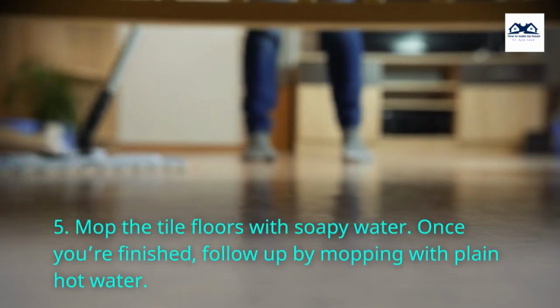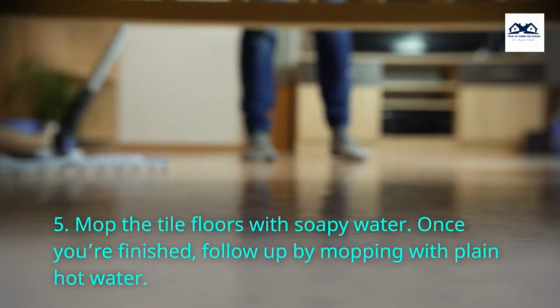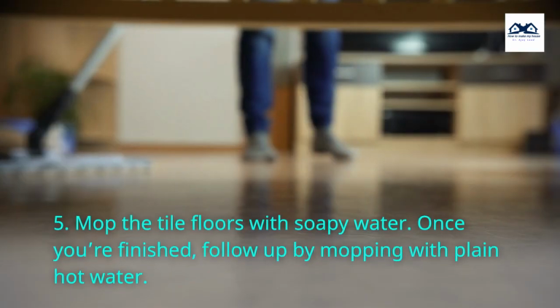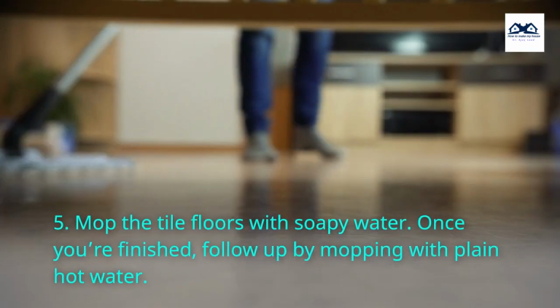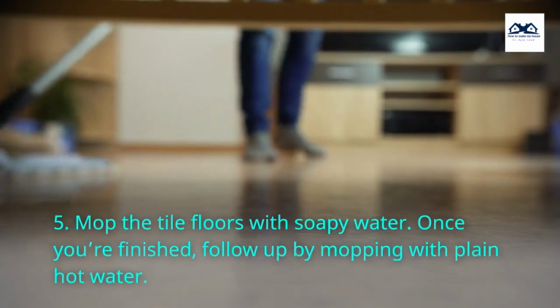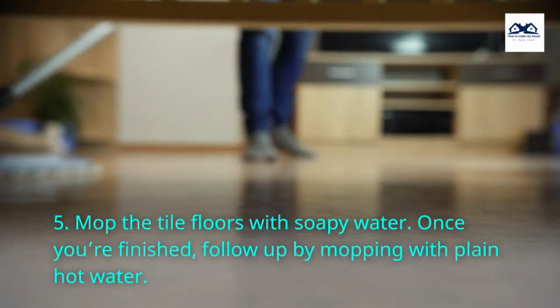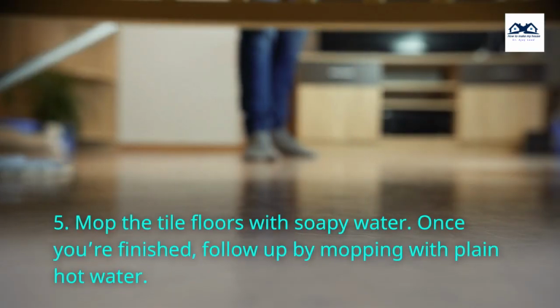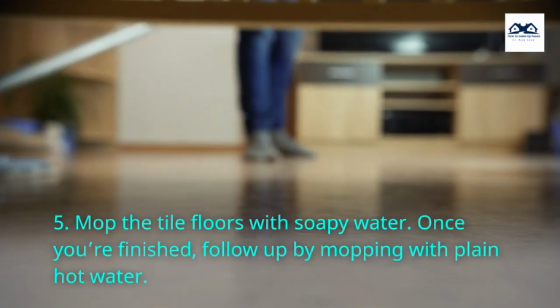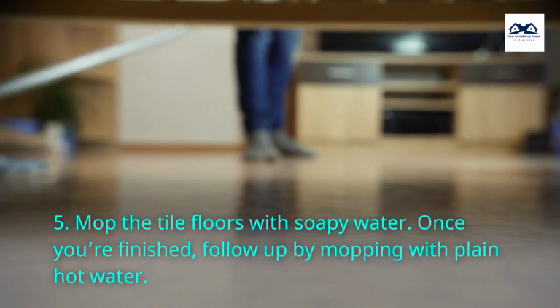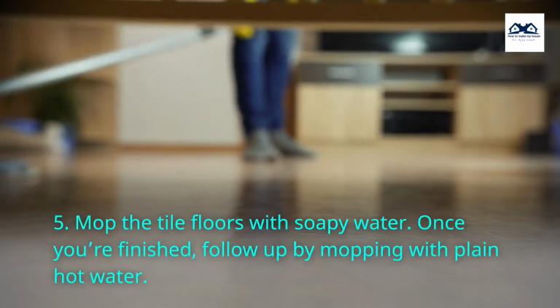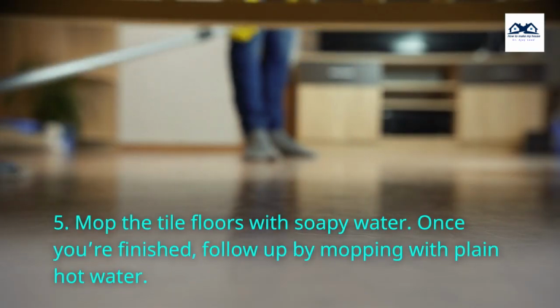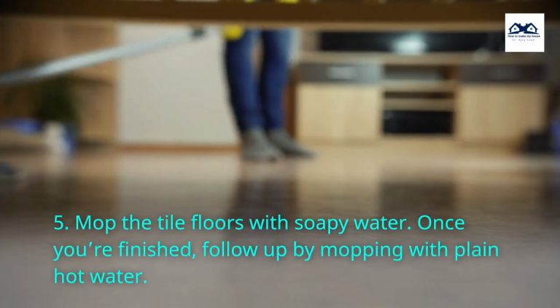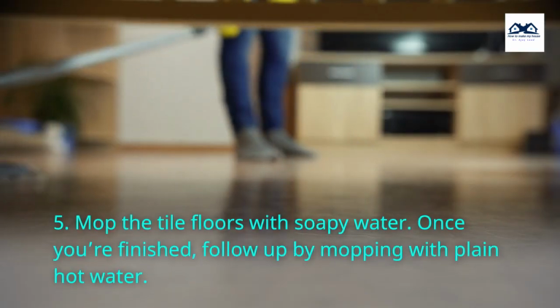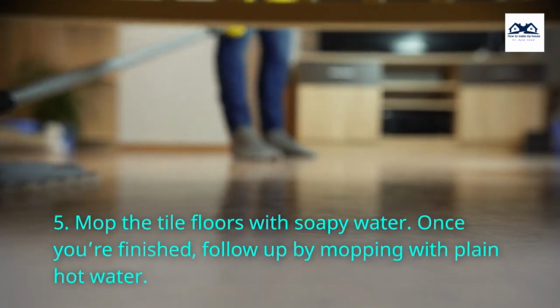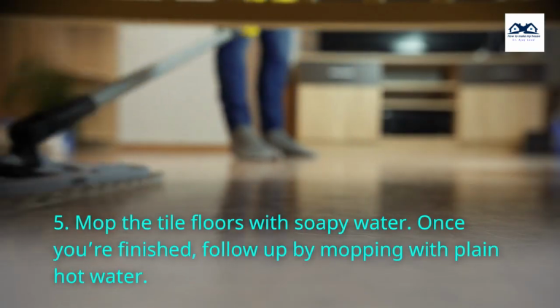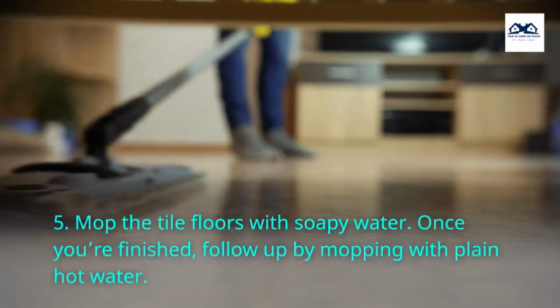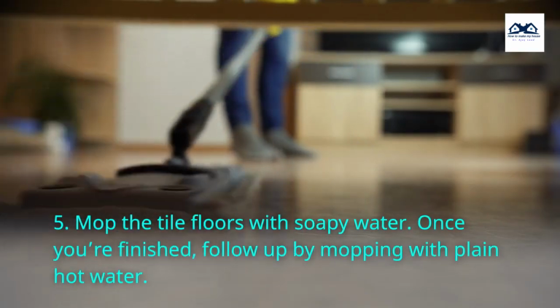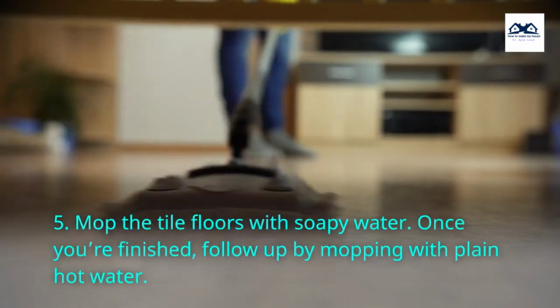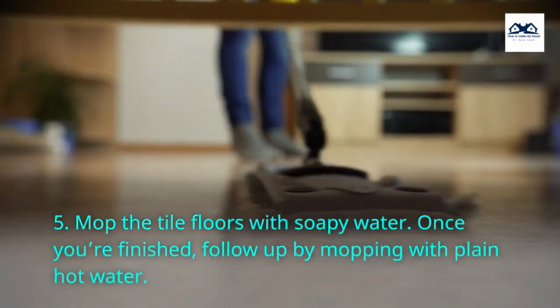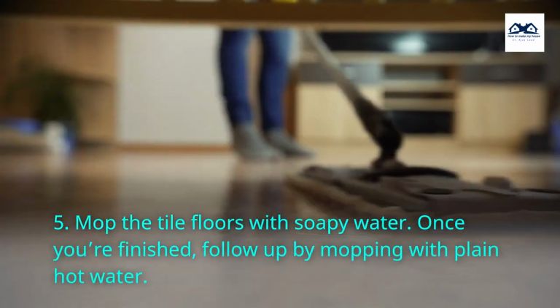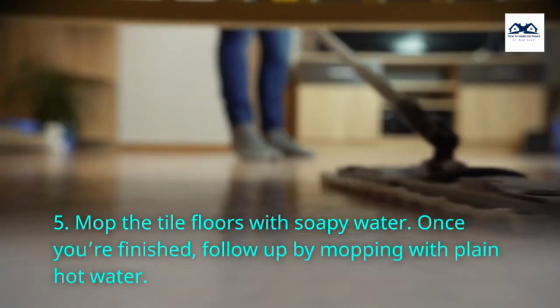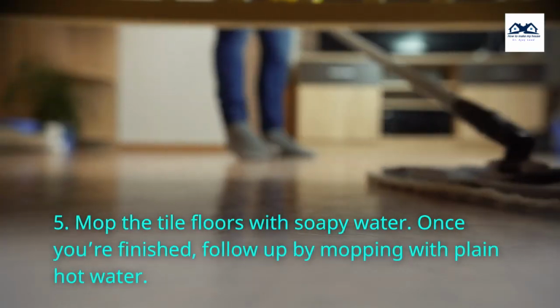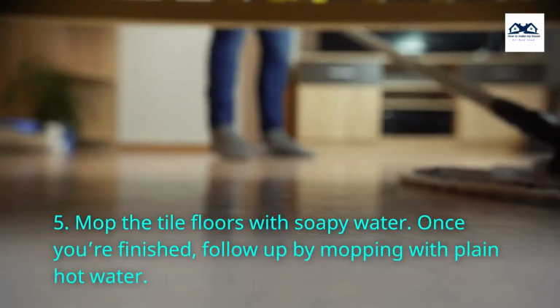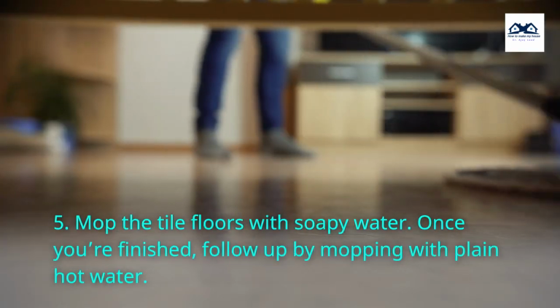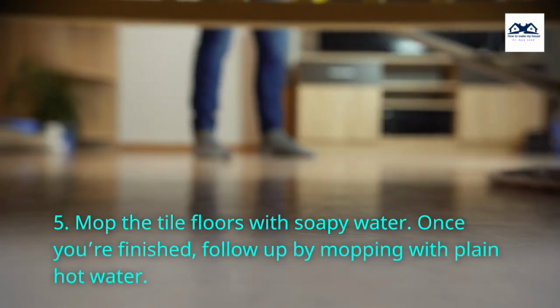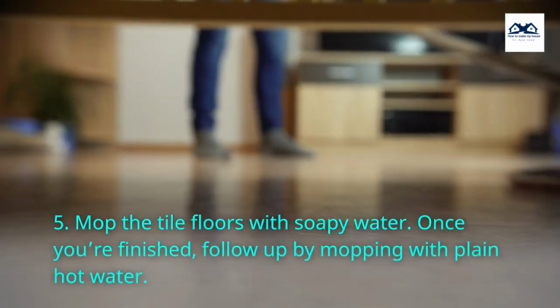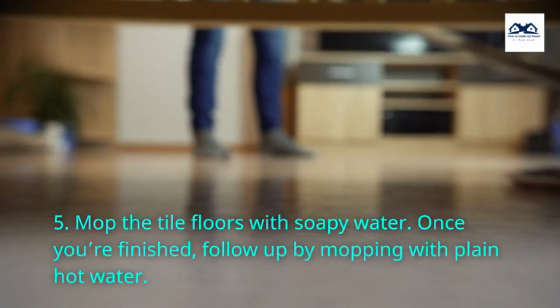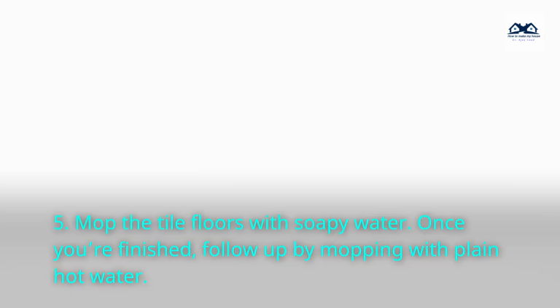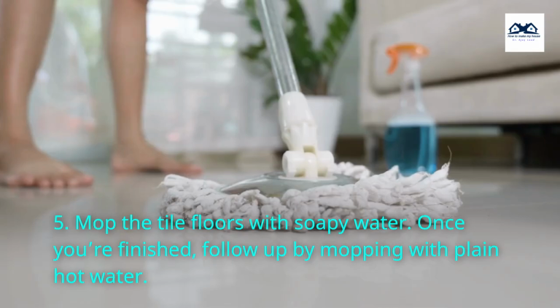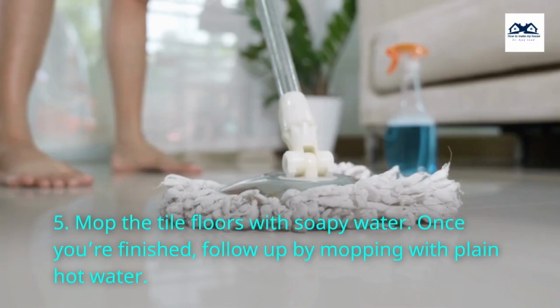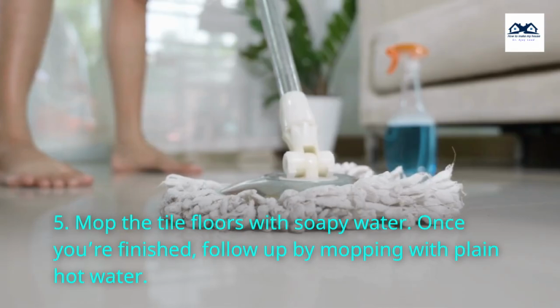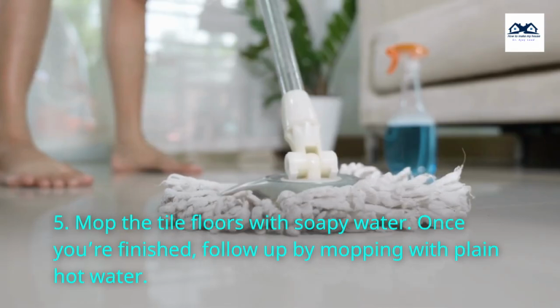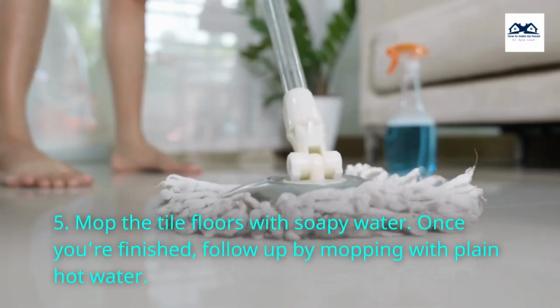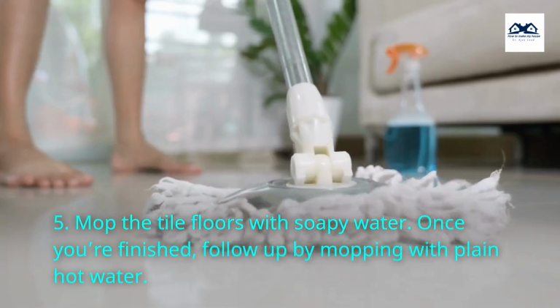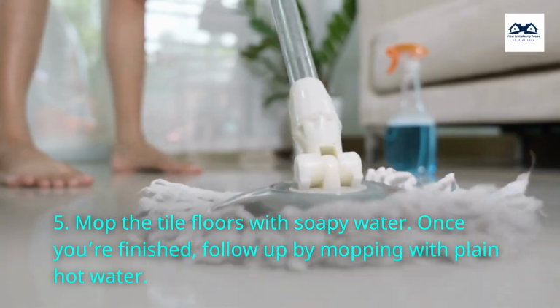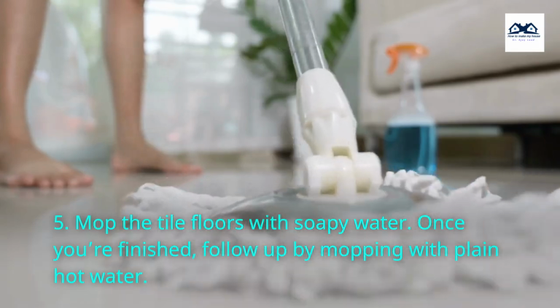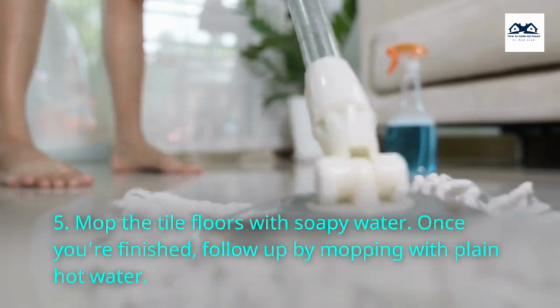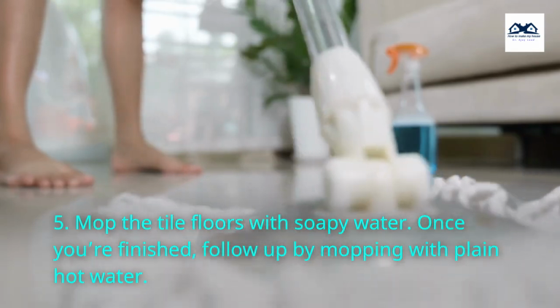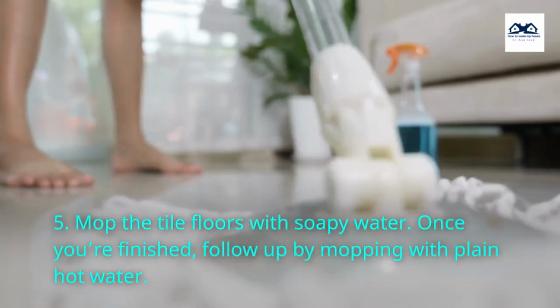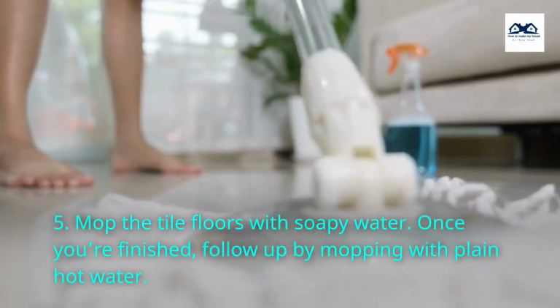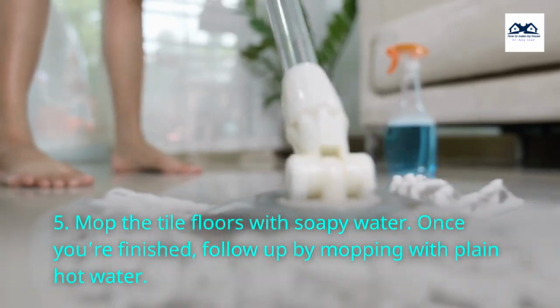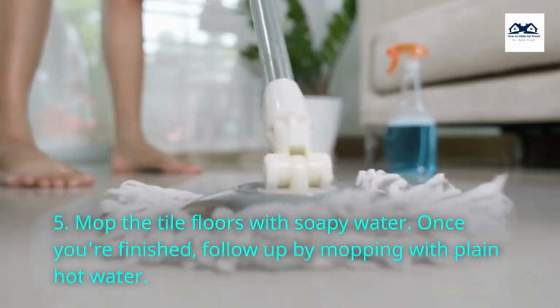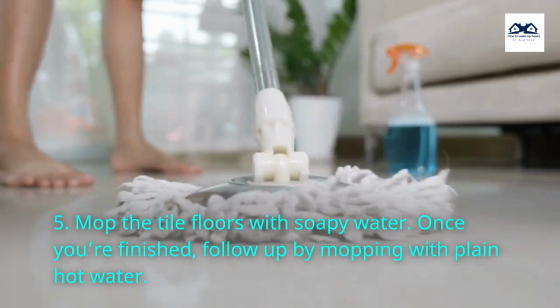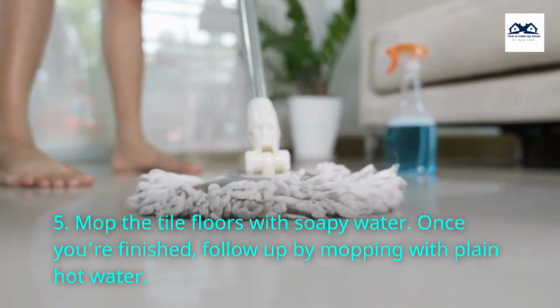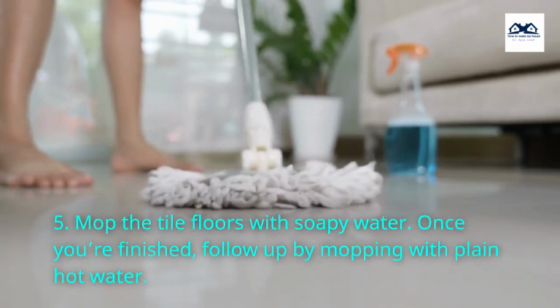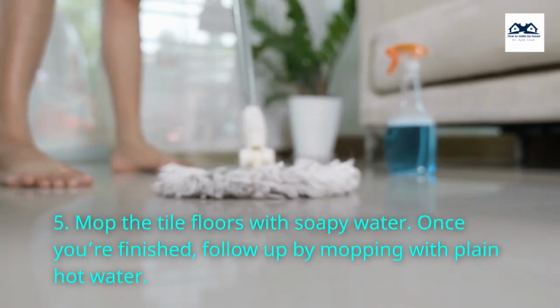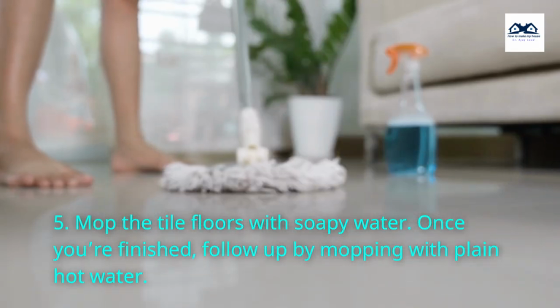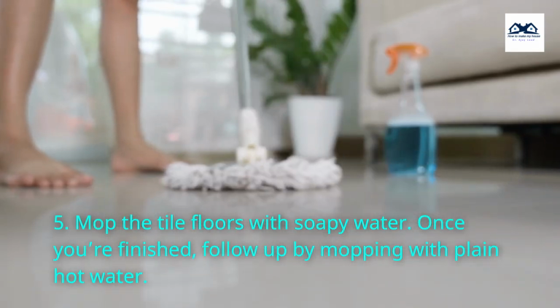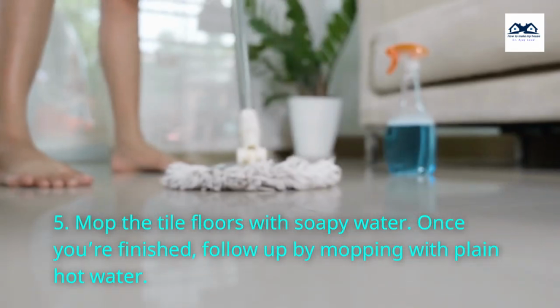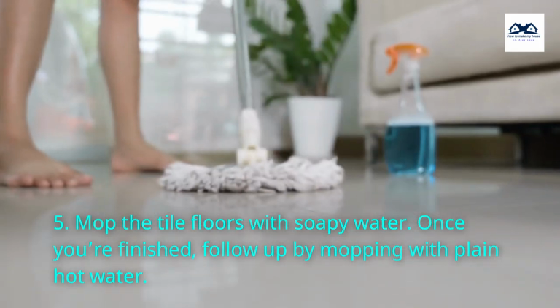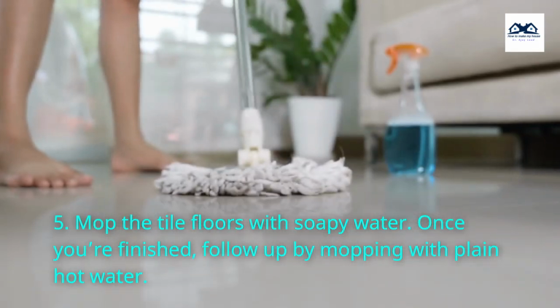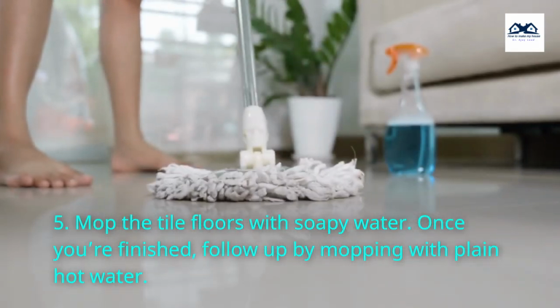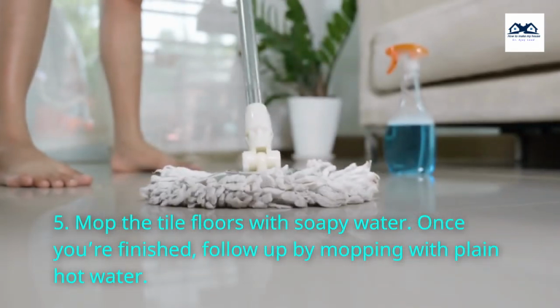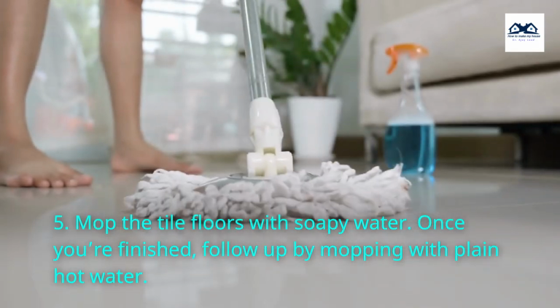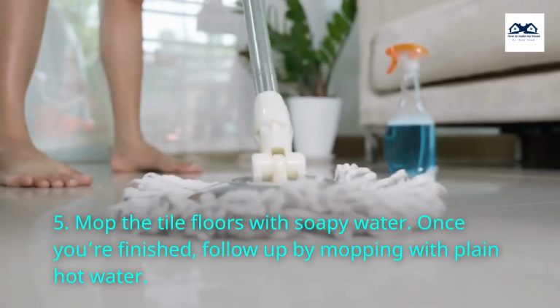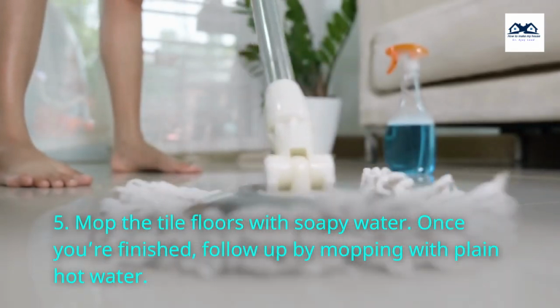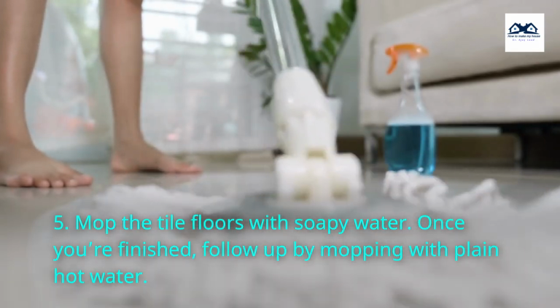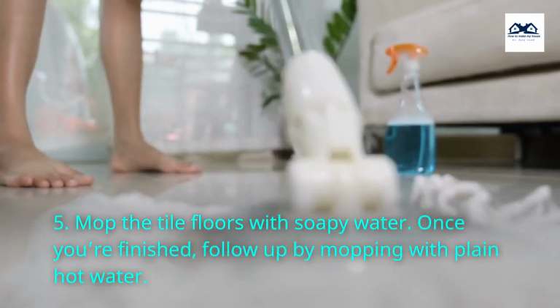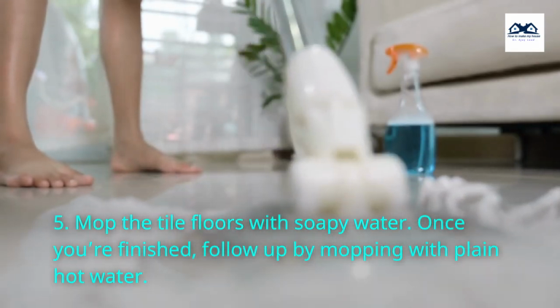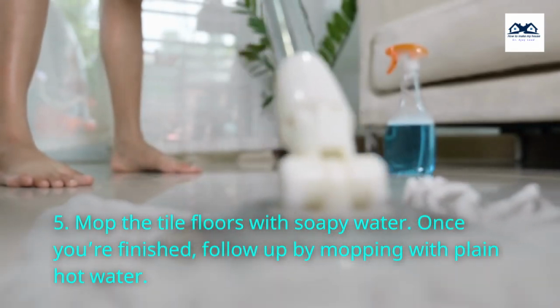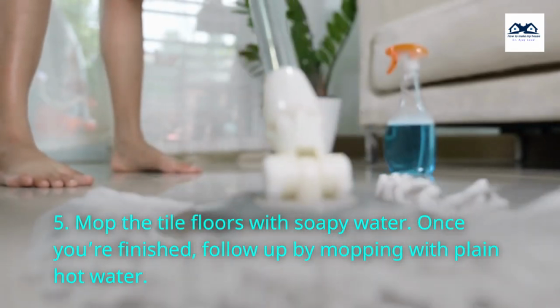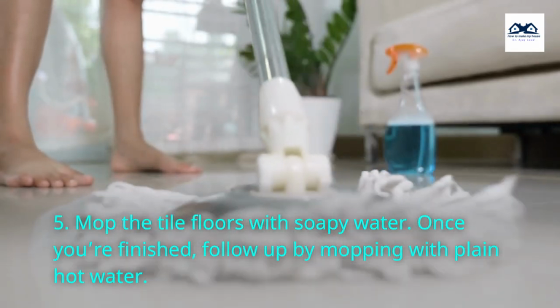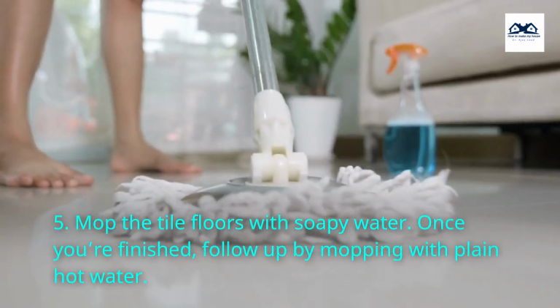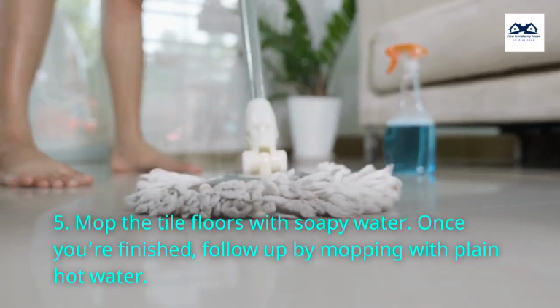Step 5. Mop the tile floors with soapy water. Once you're finished, follow up by mopping with plain hot water.